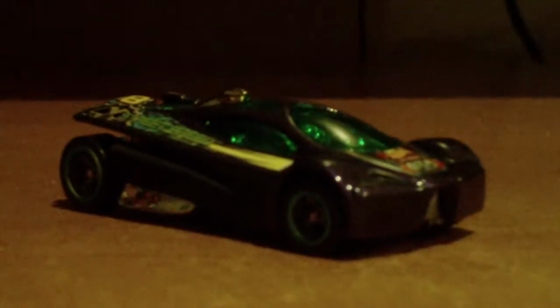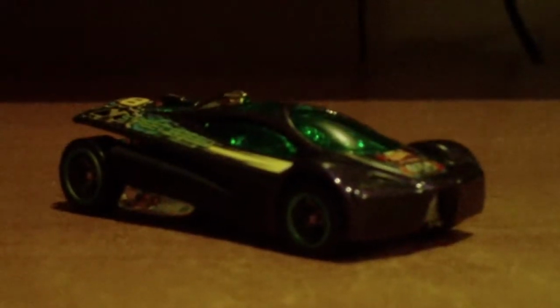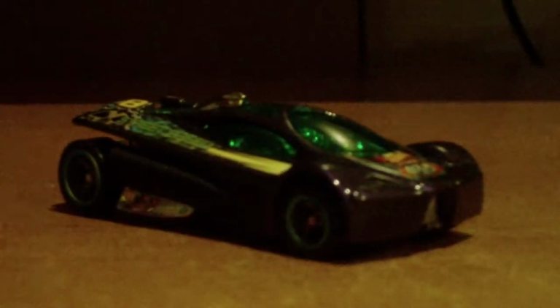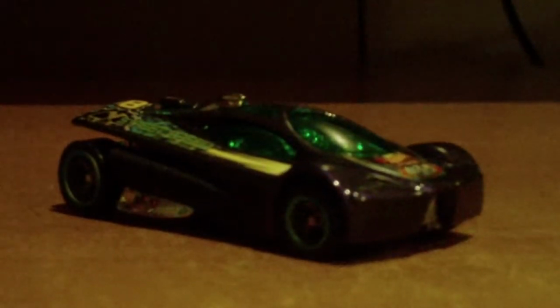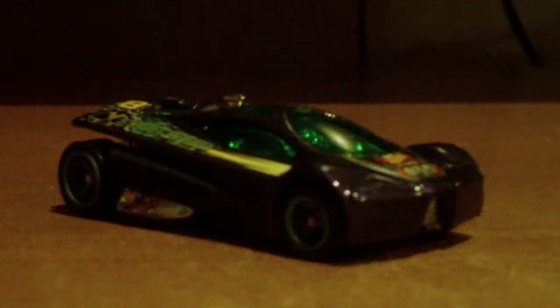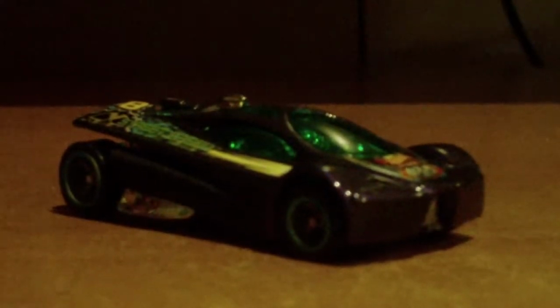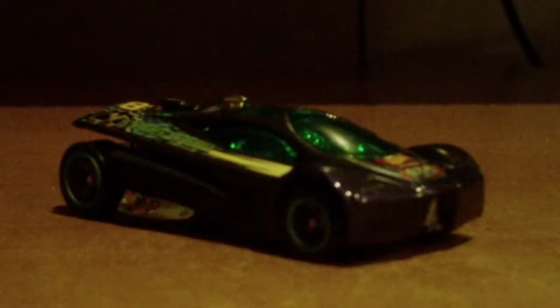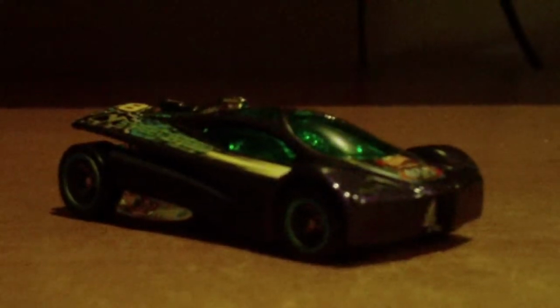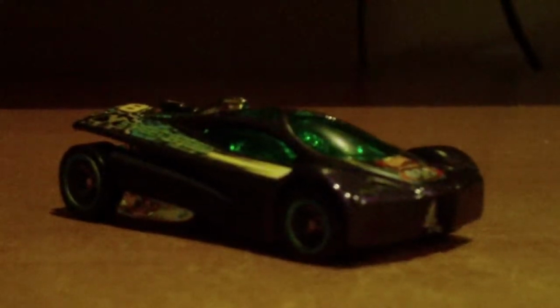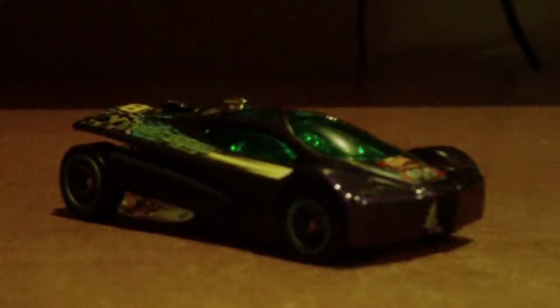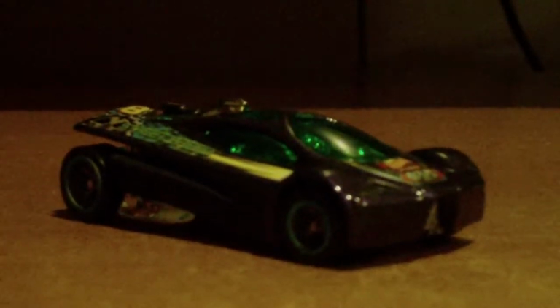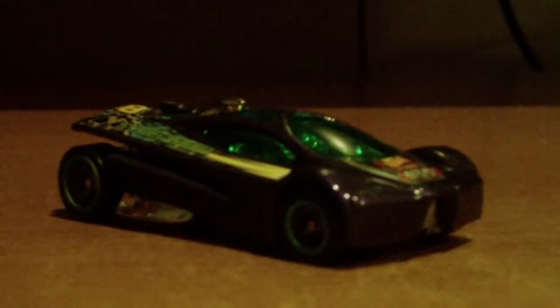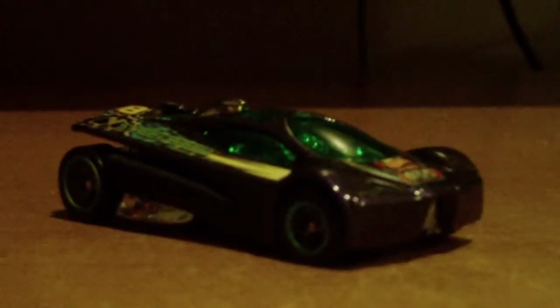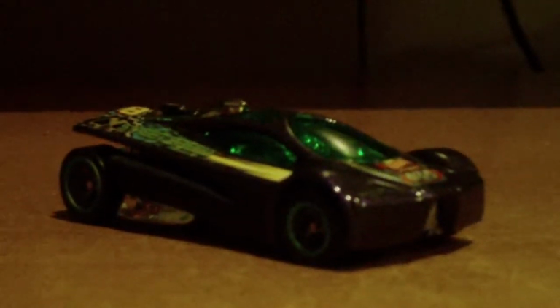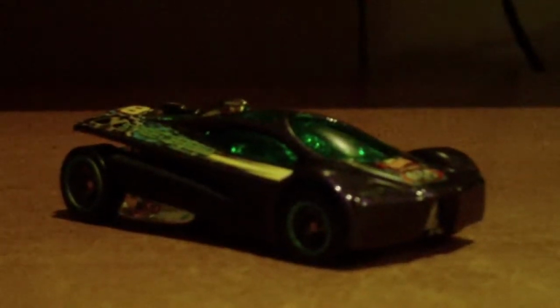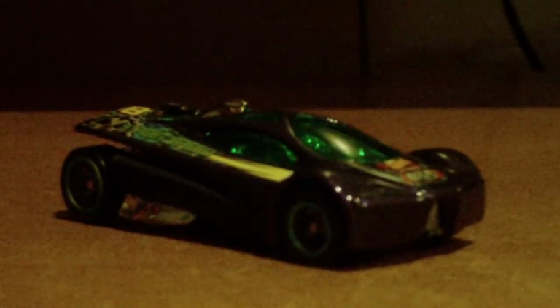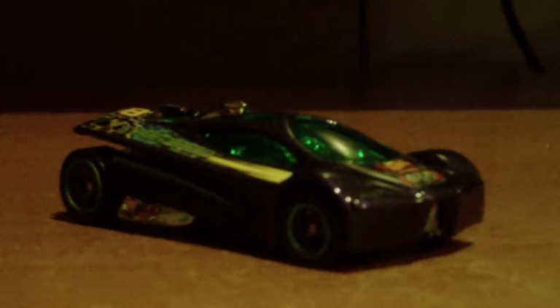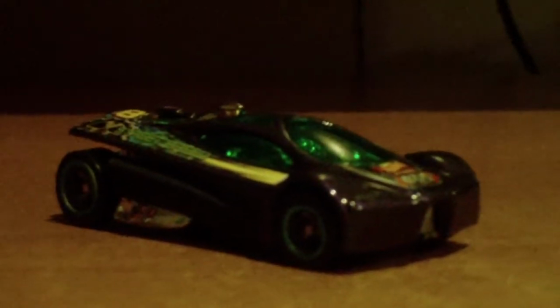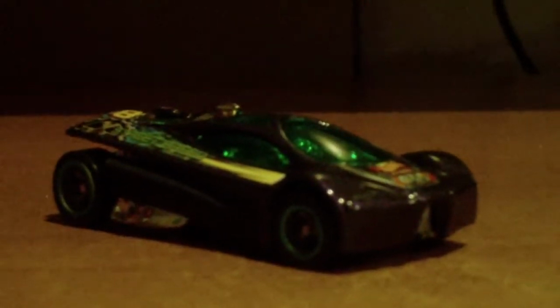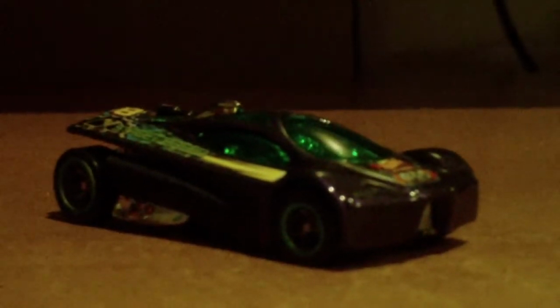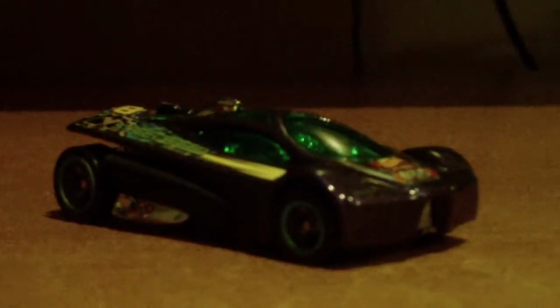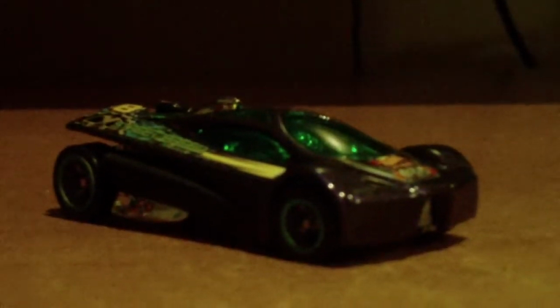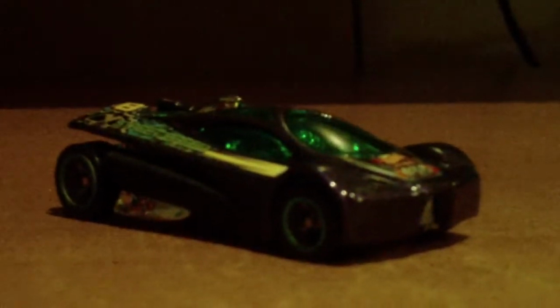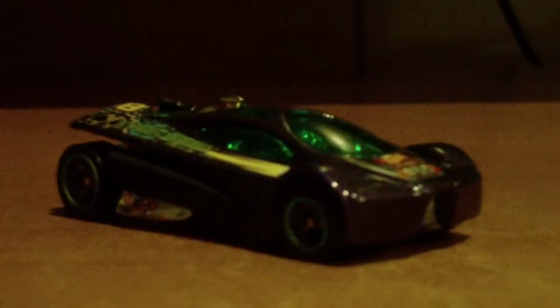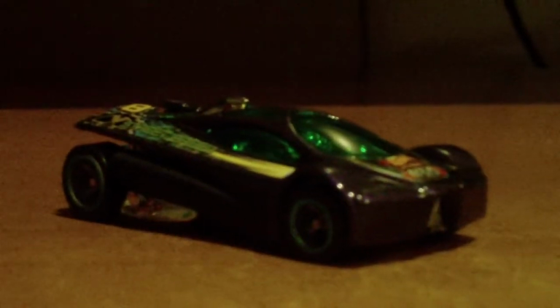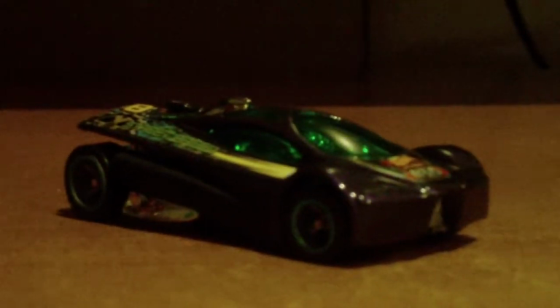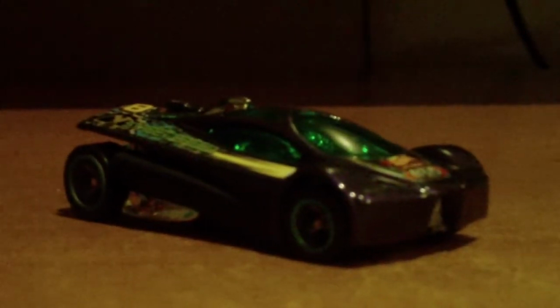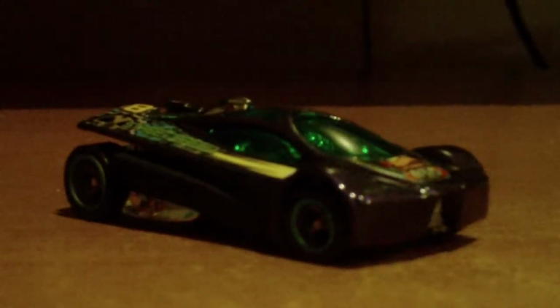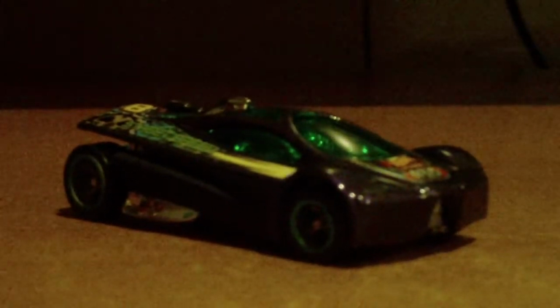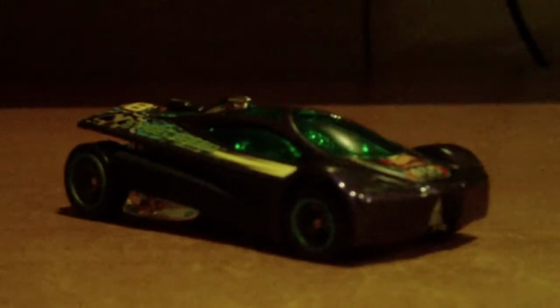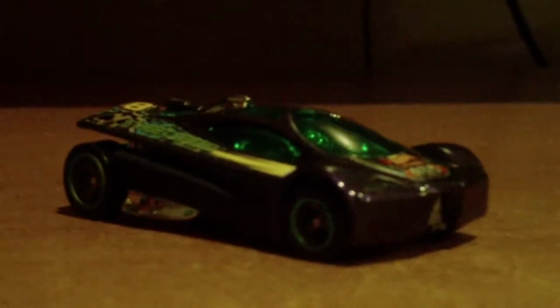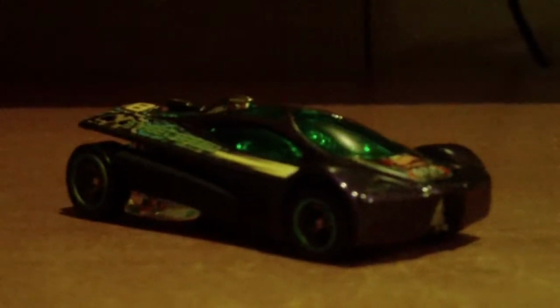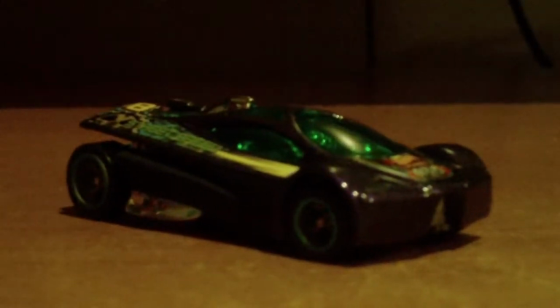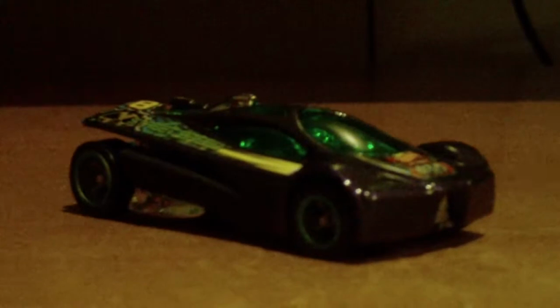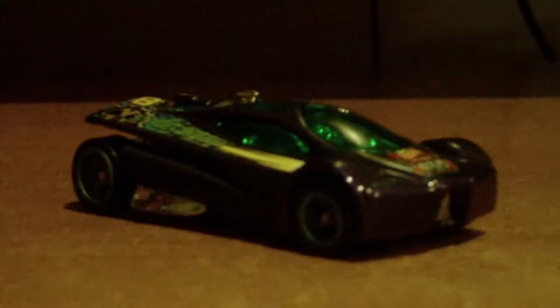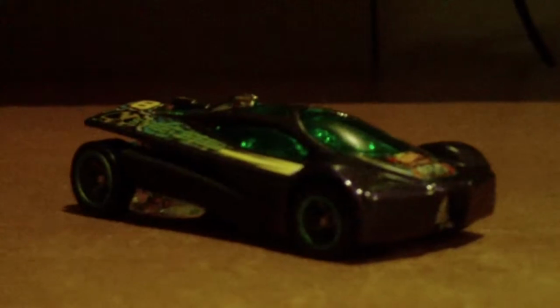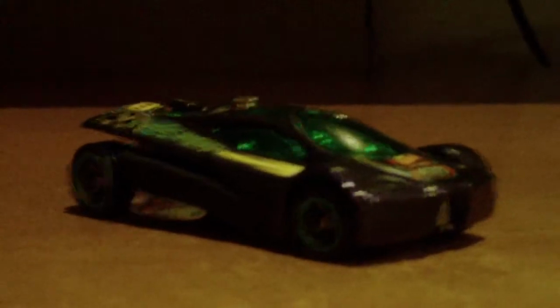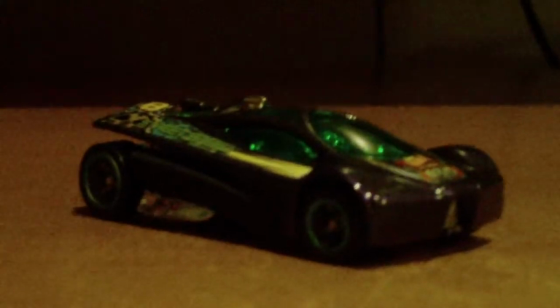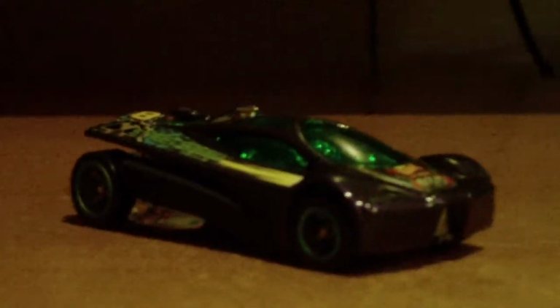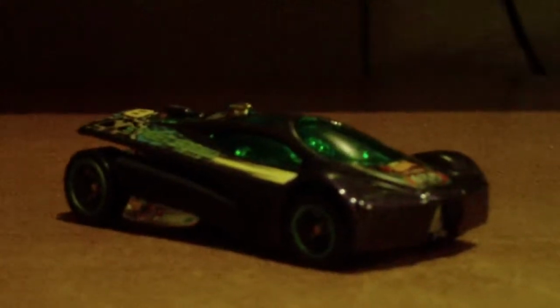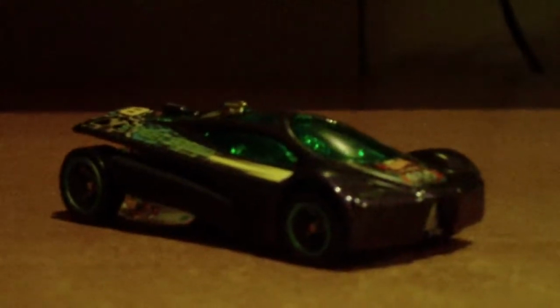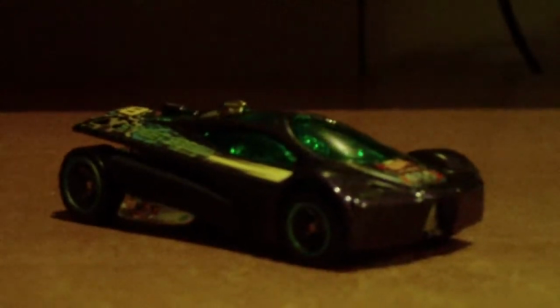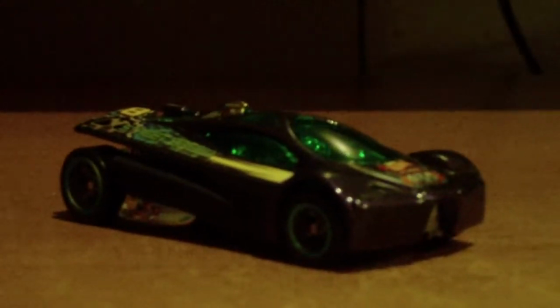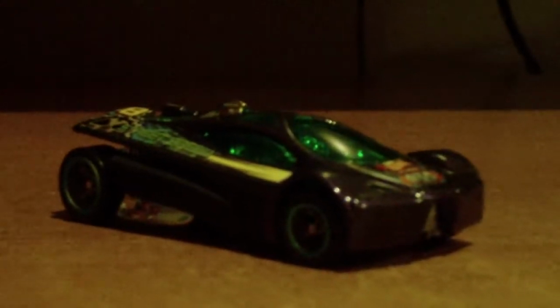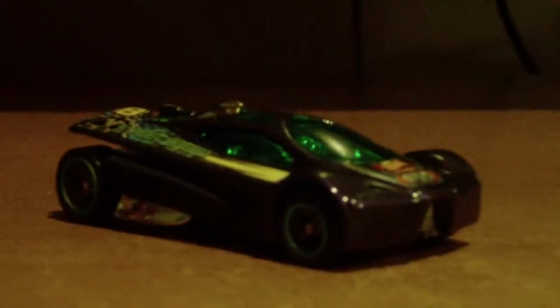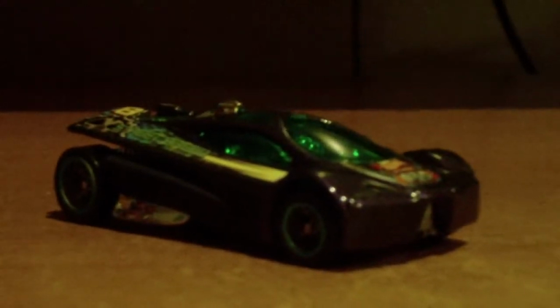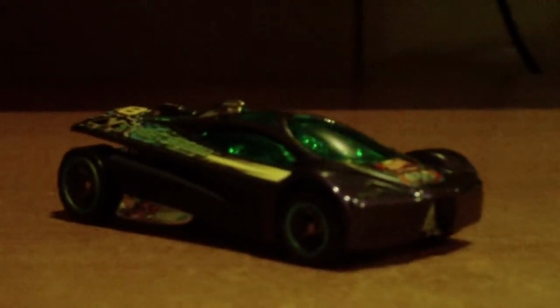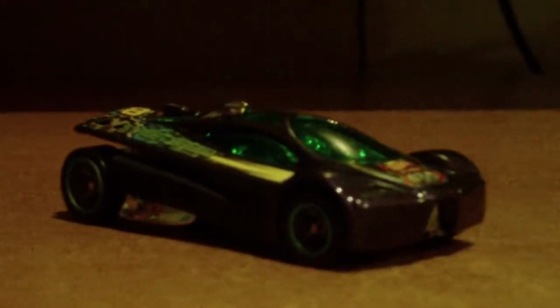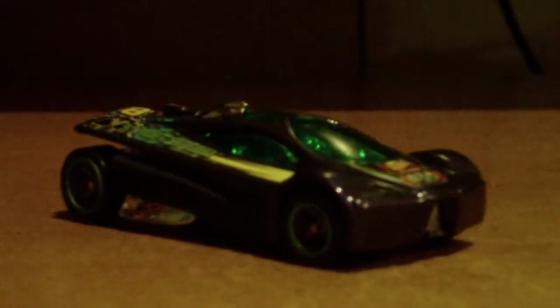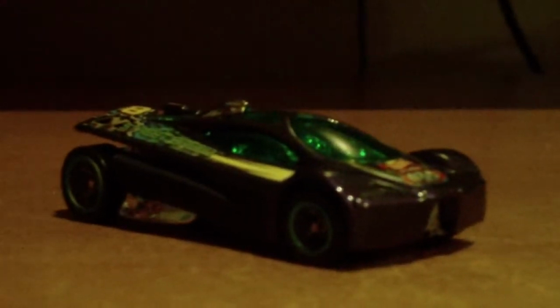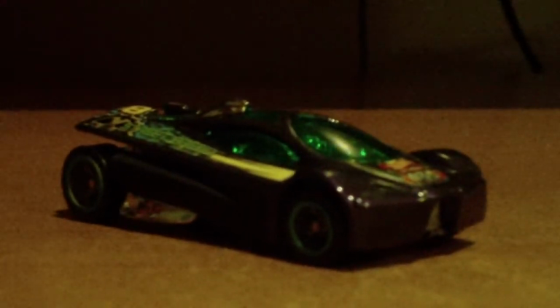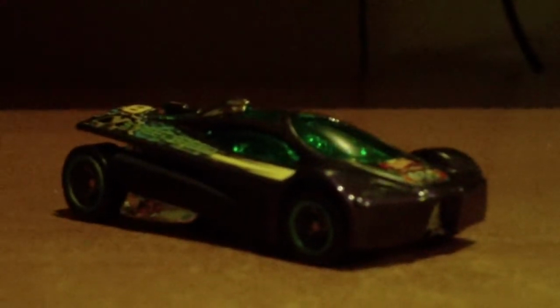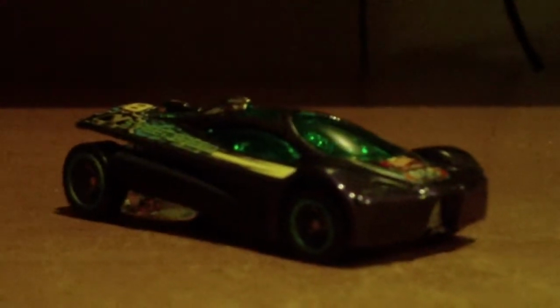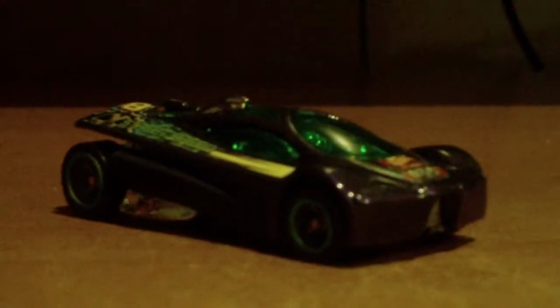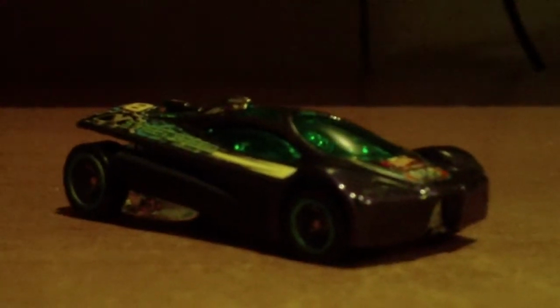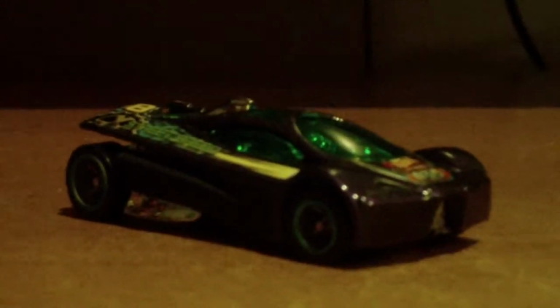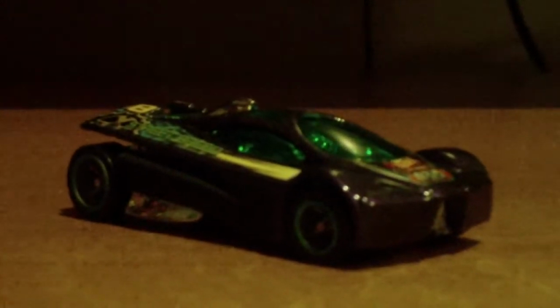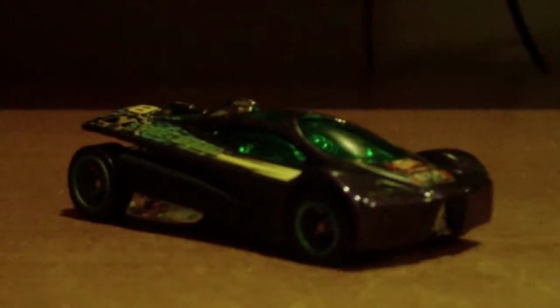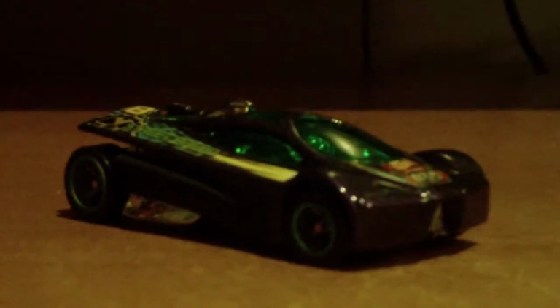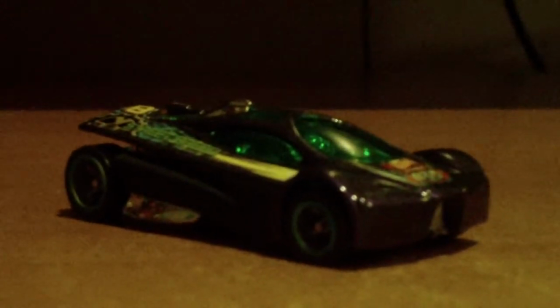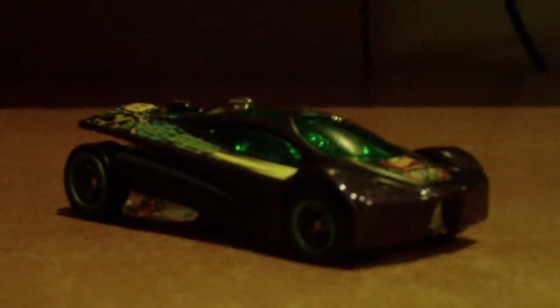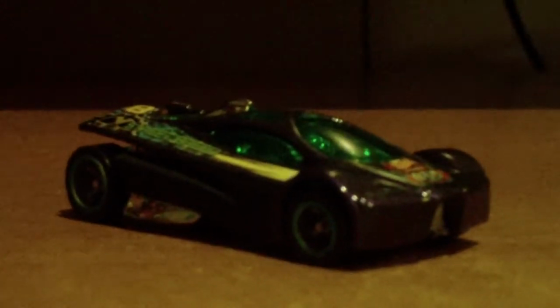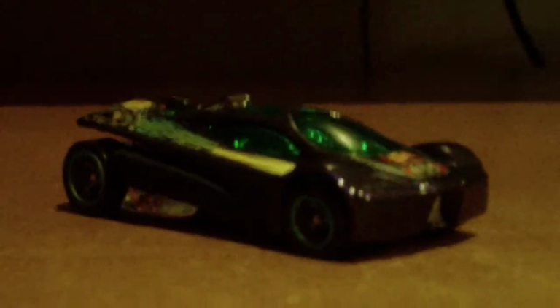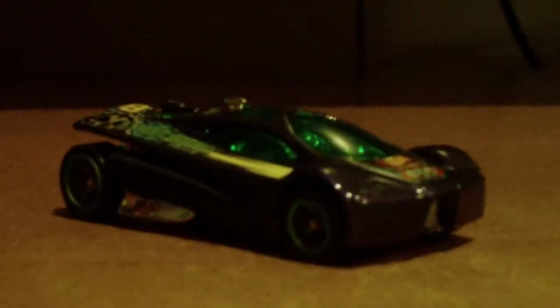Andrew Goz here with a Hot Wheels update. That's the car you're seeing — a Highway 35 Slingshot.